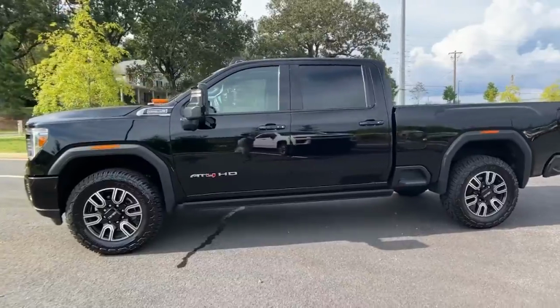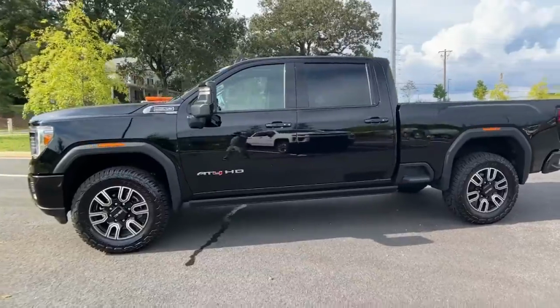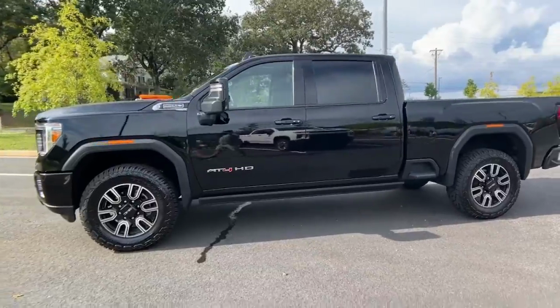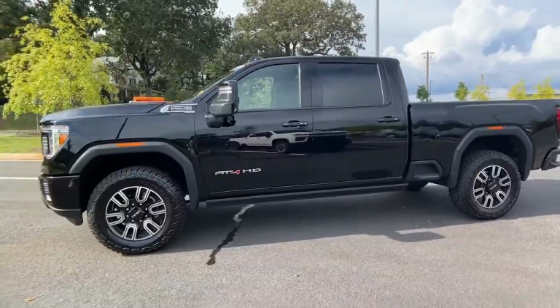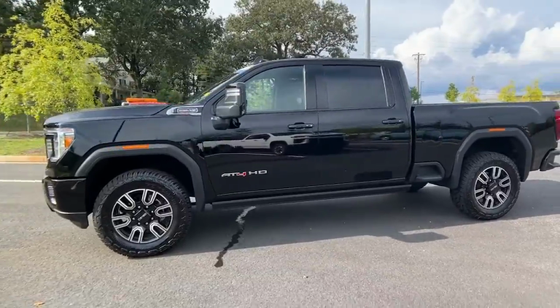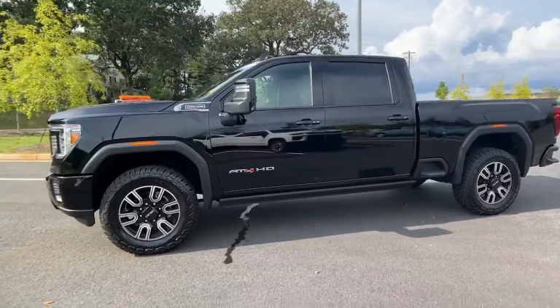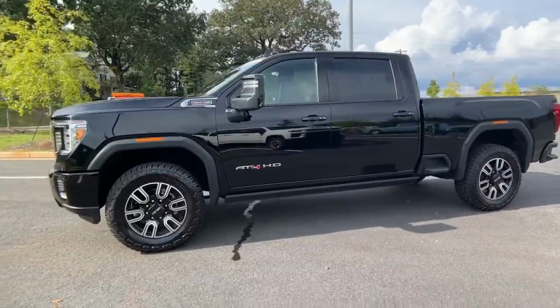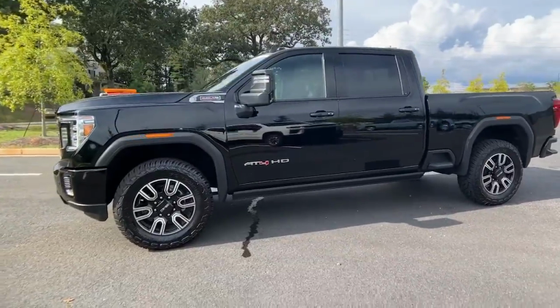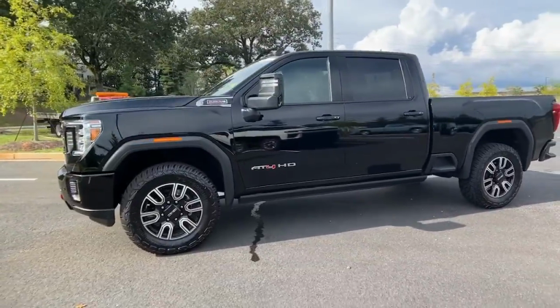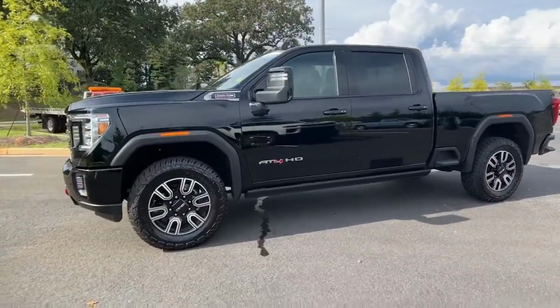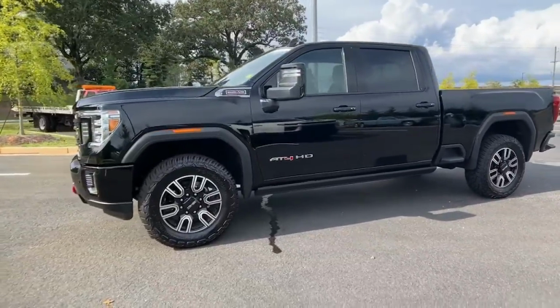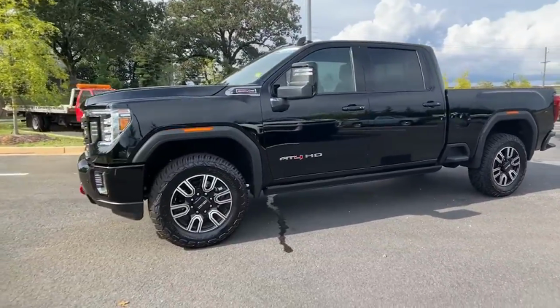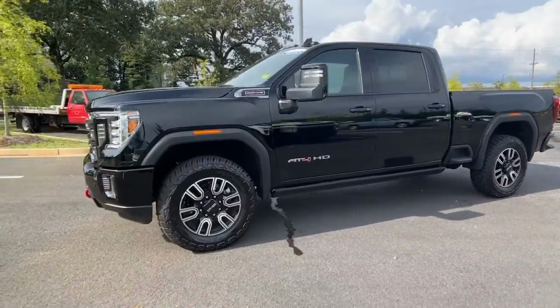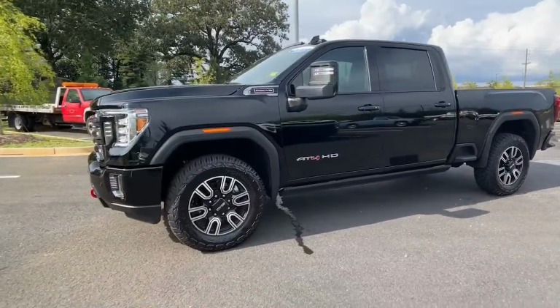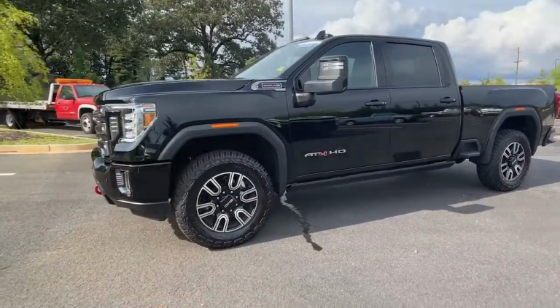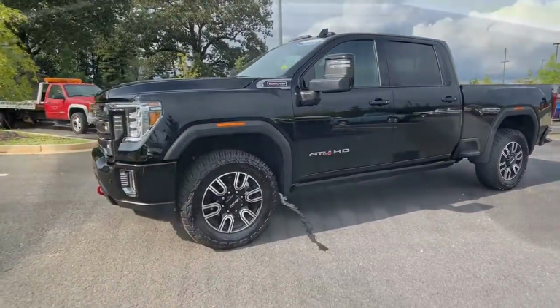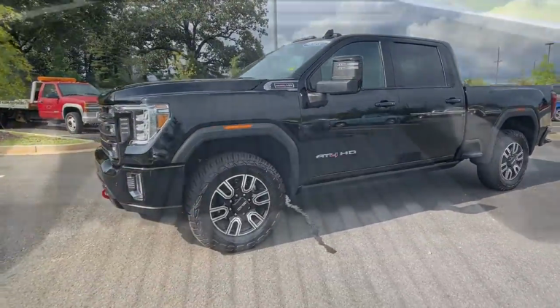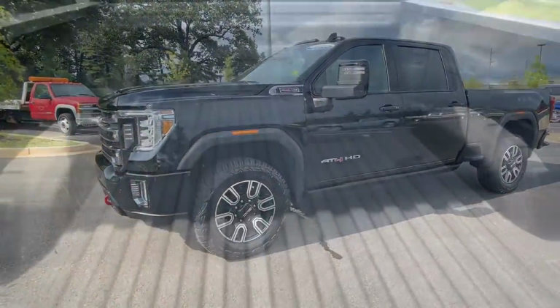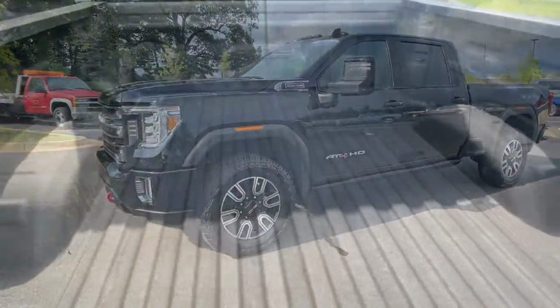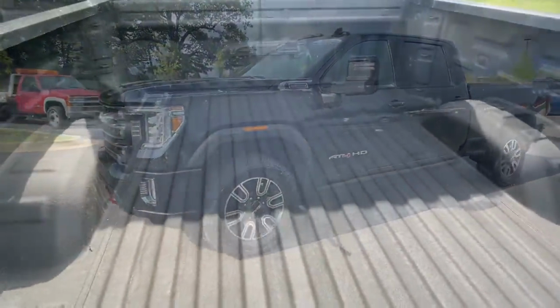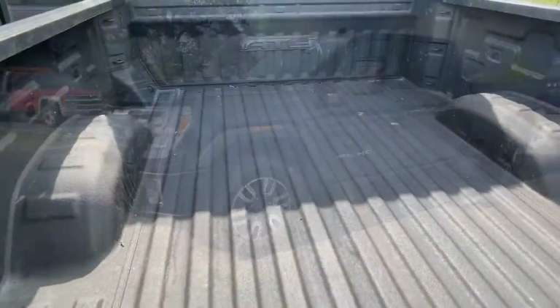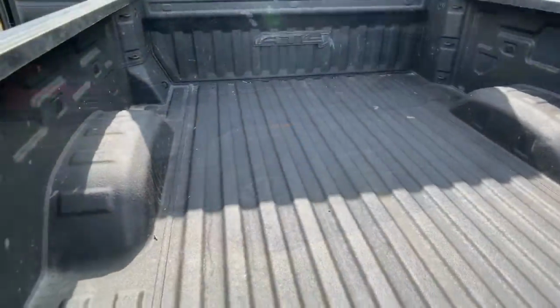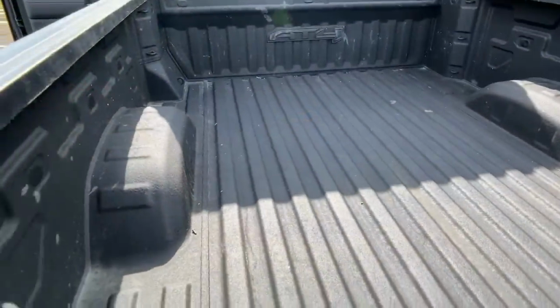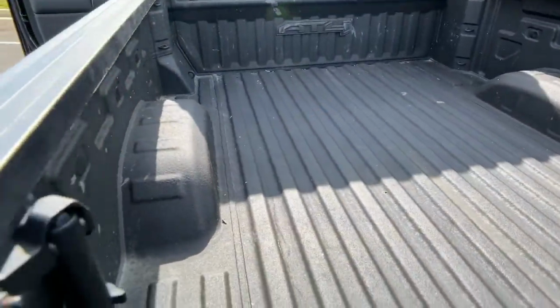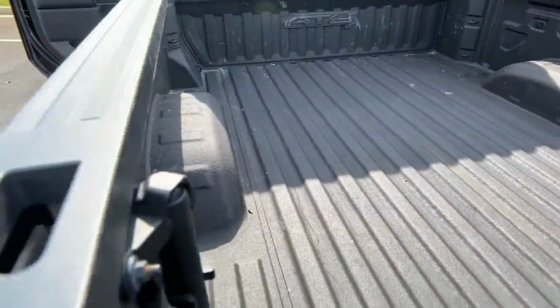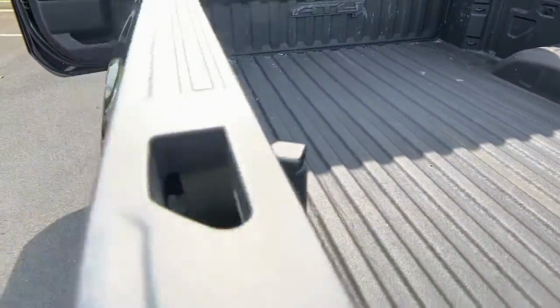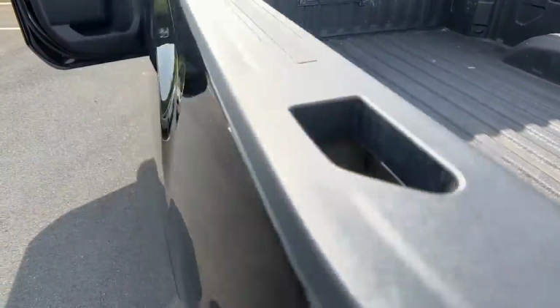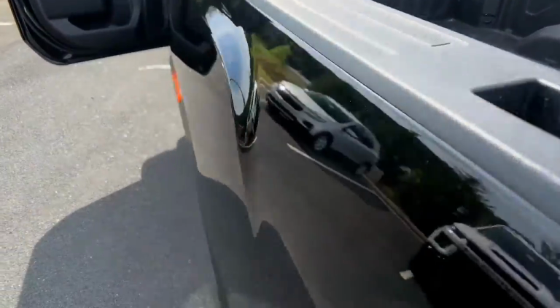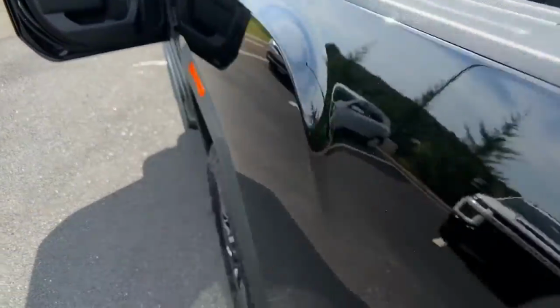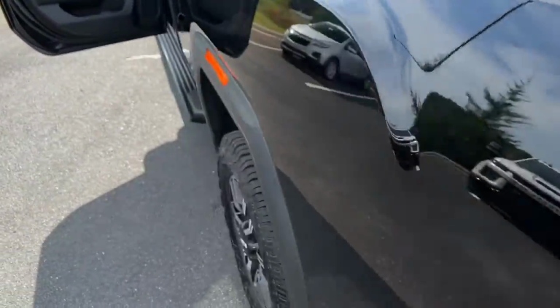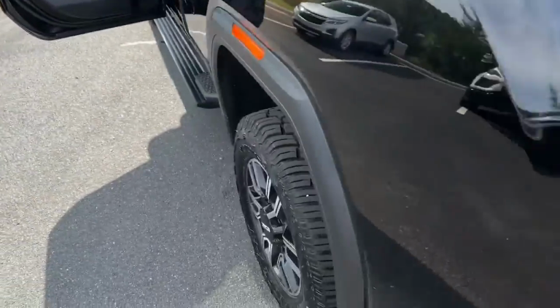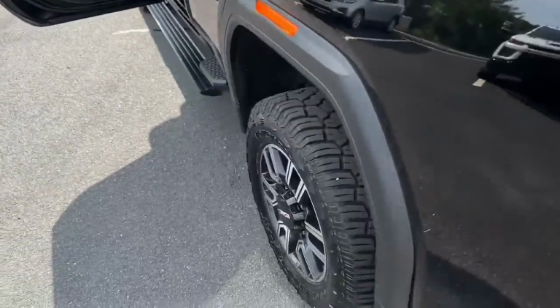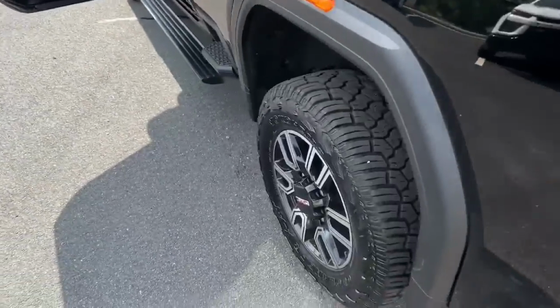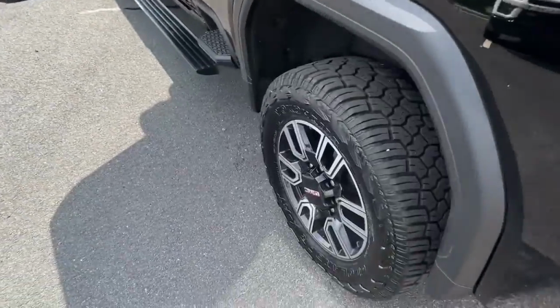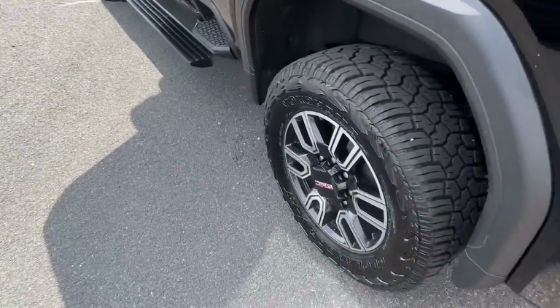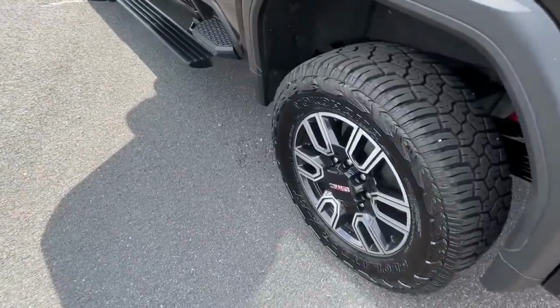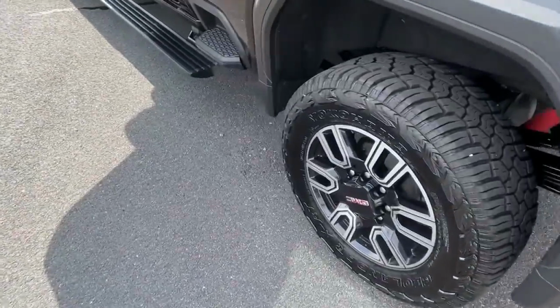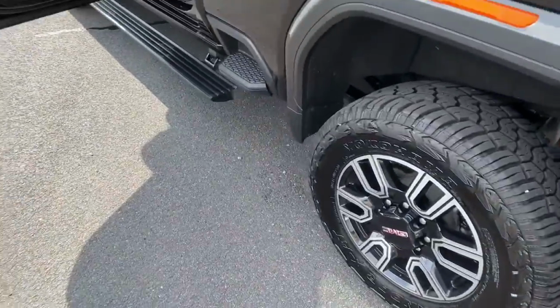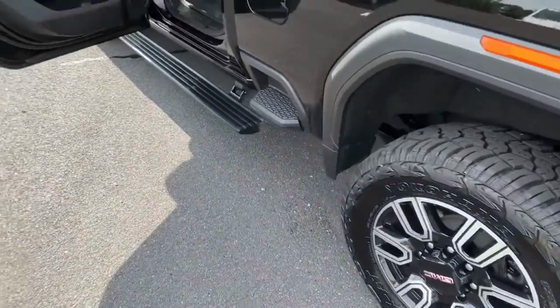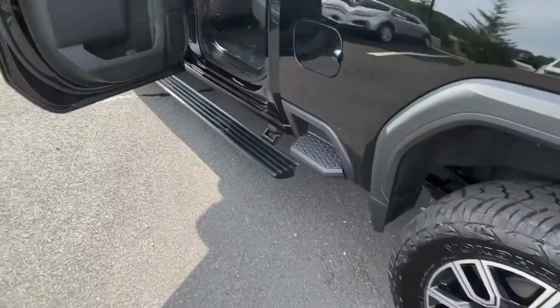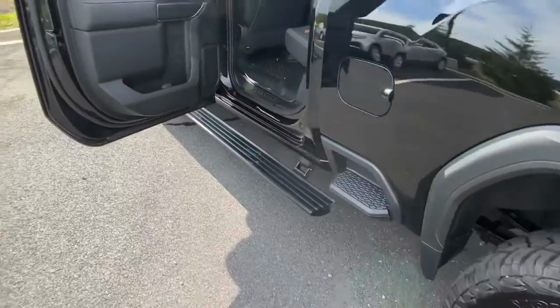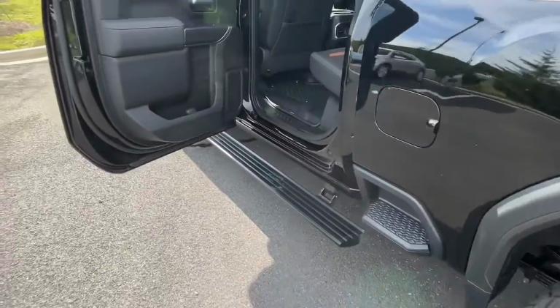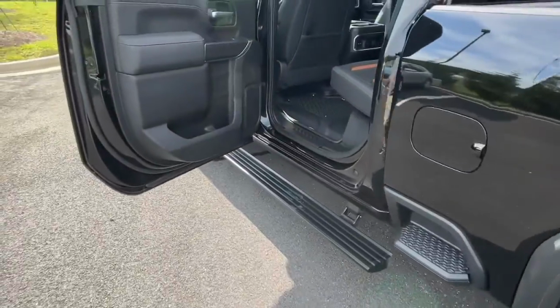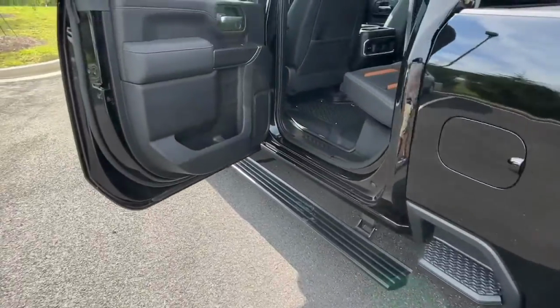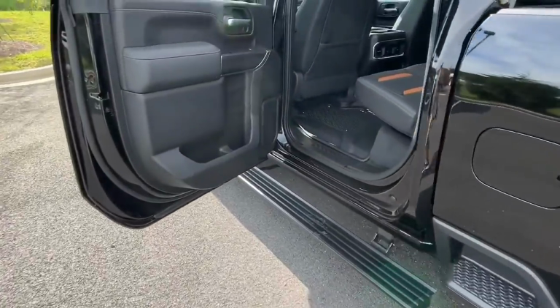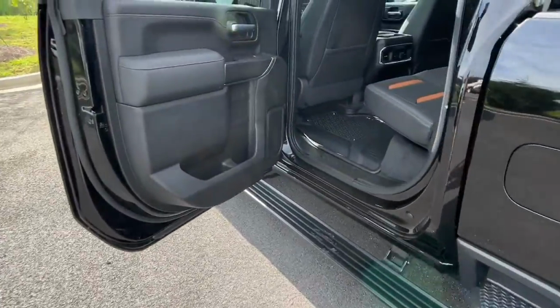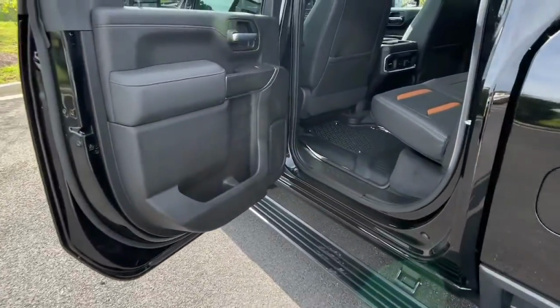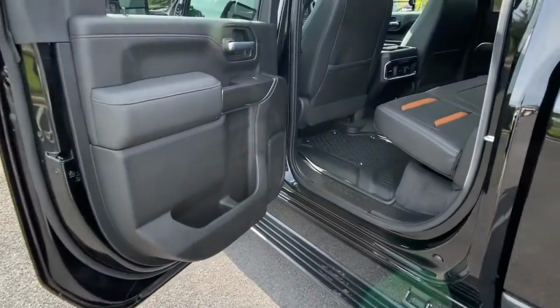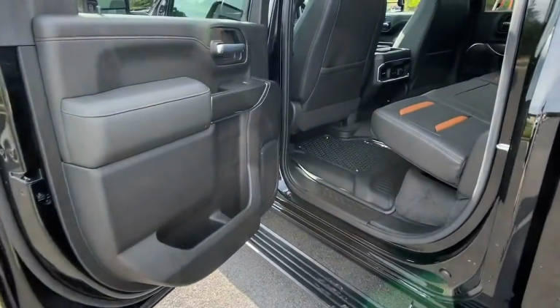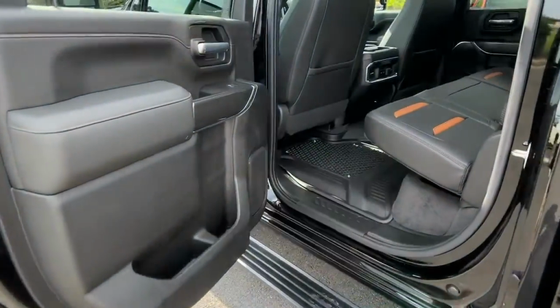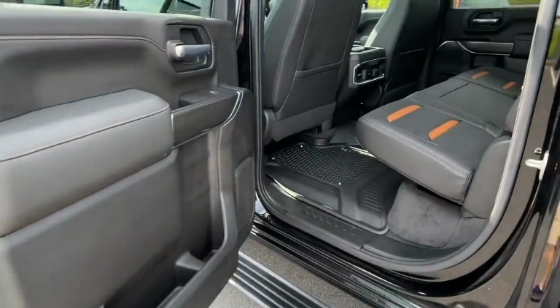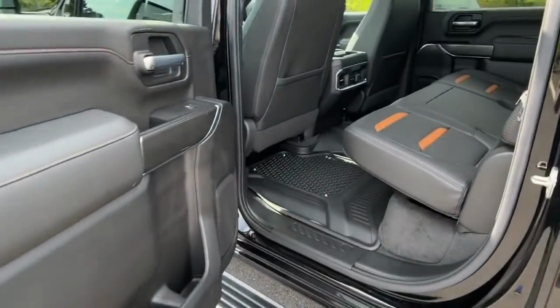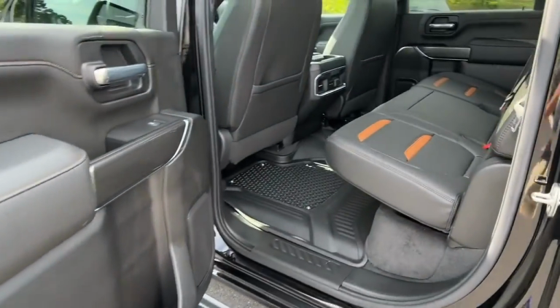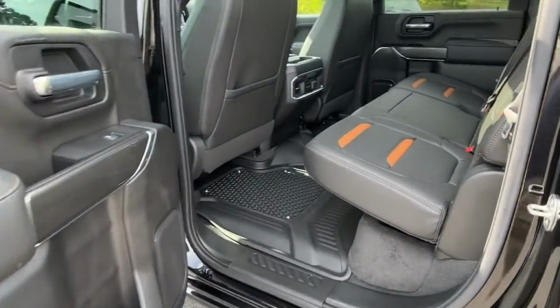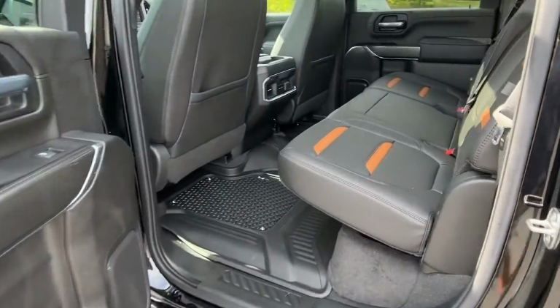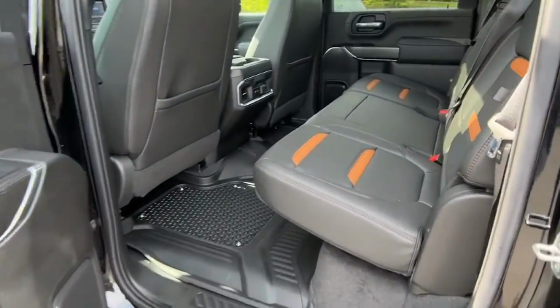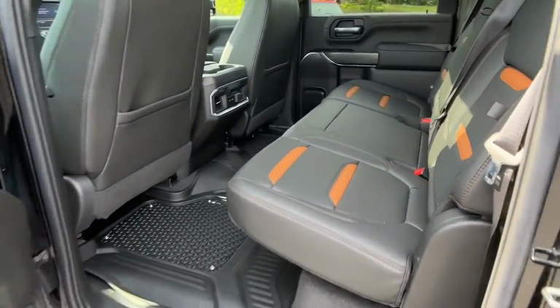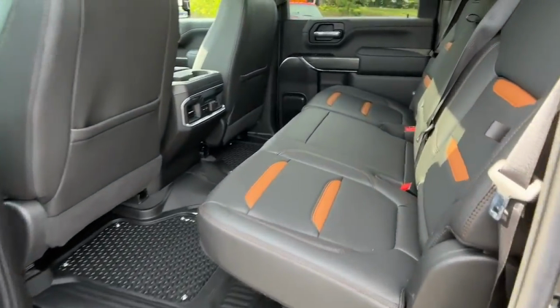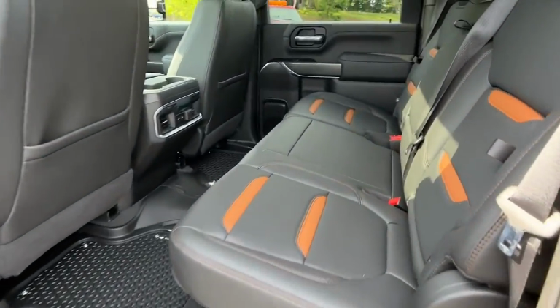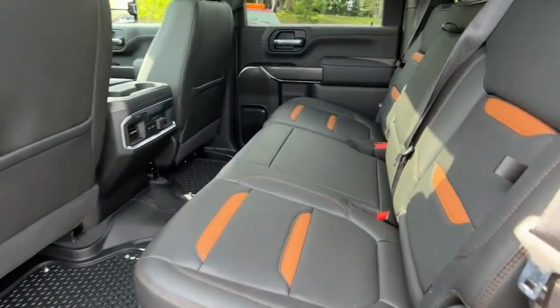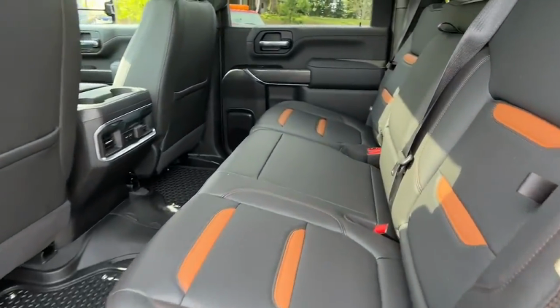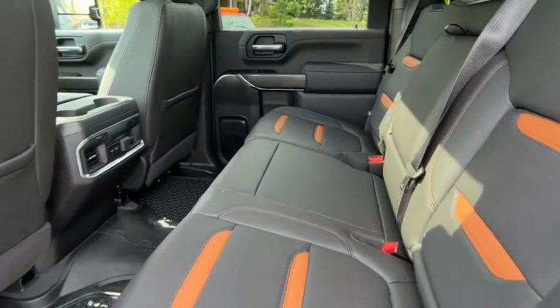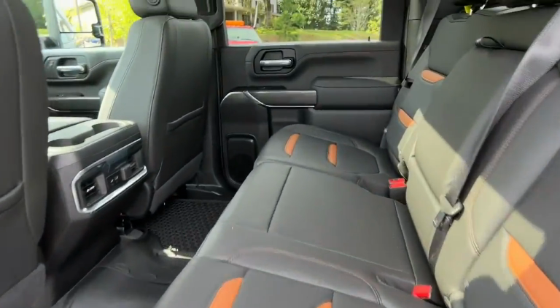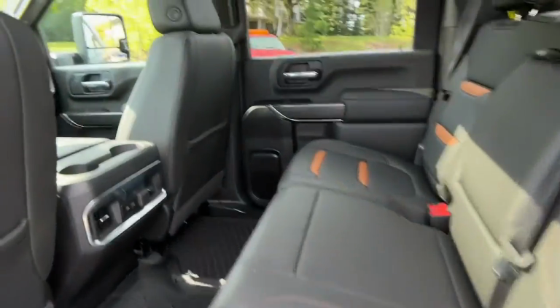Gas and diesel powertrains and a host of options are available to let you make this practical, versatile truck everything you want it to be.